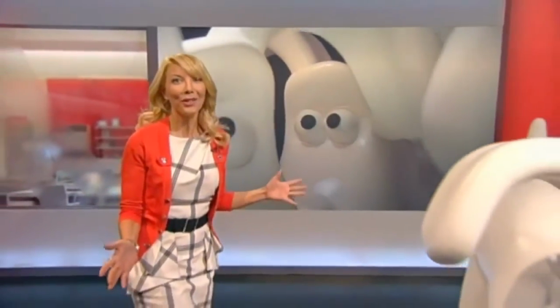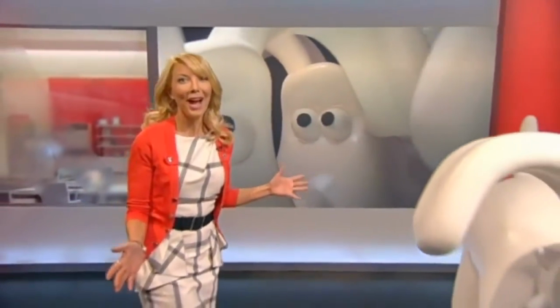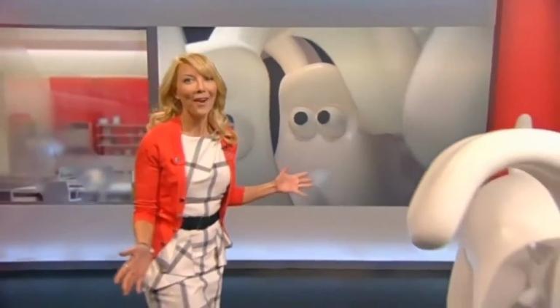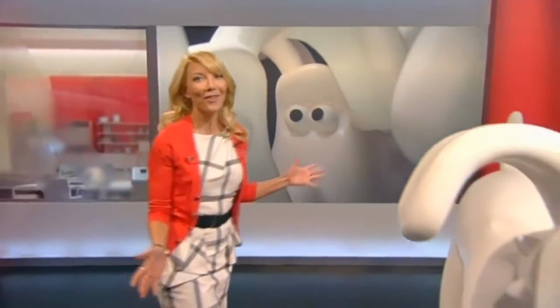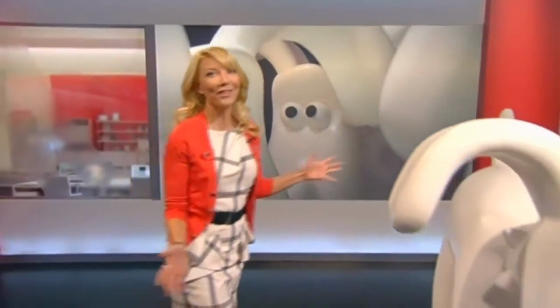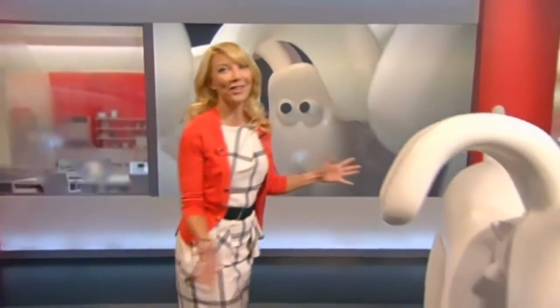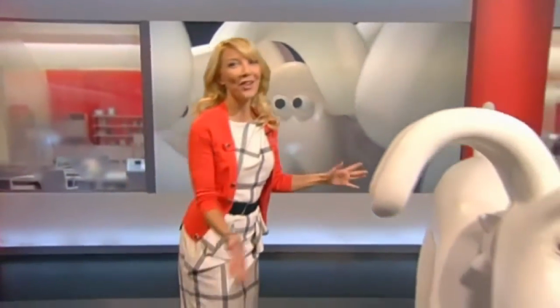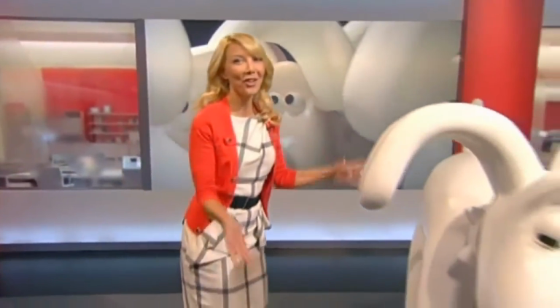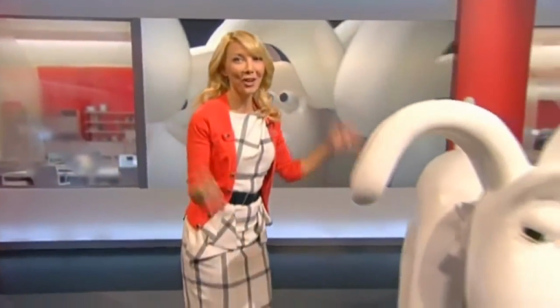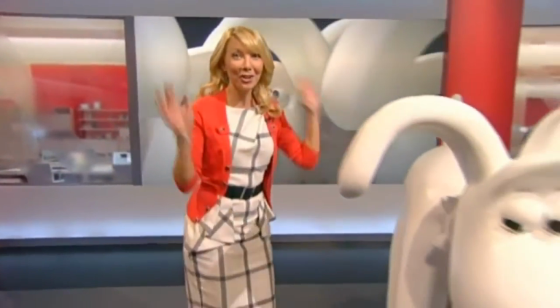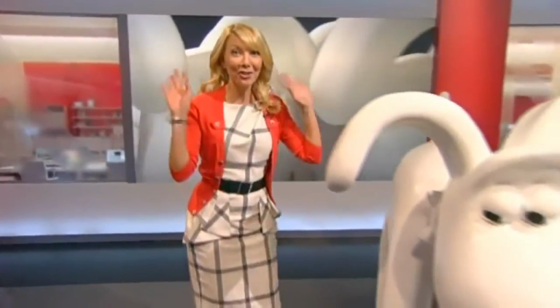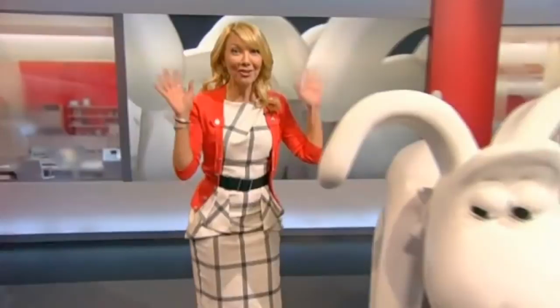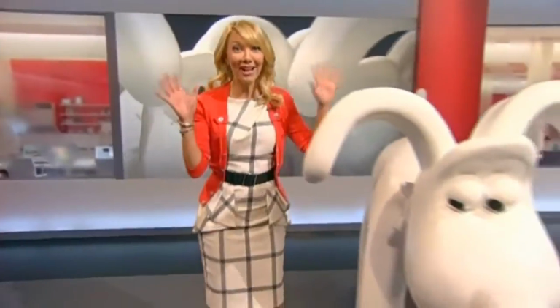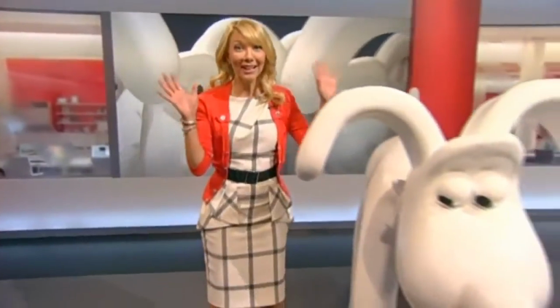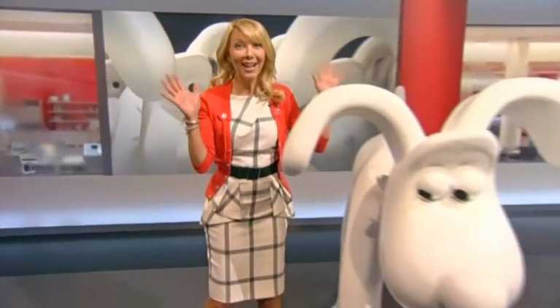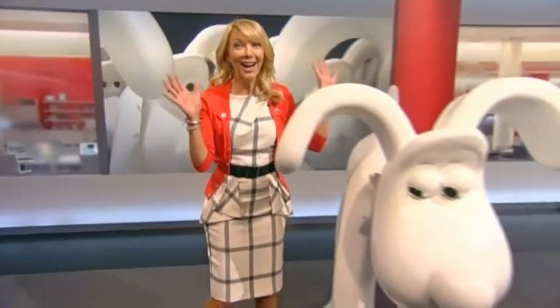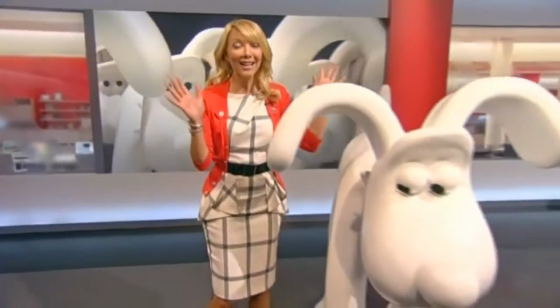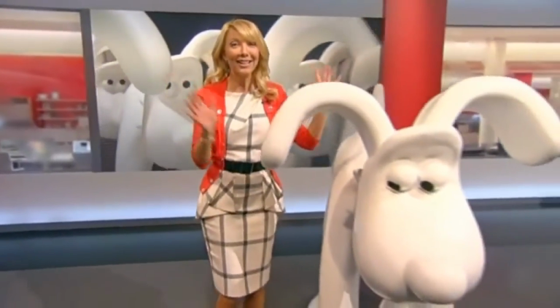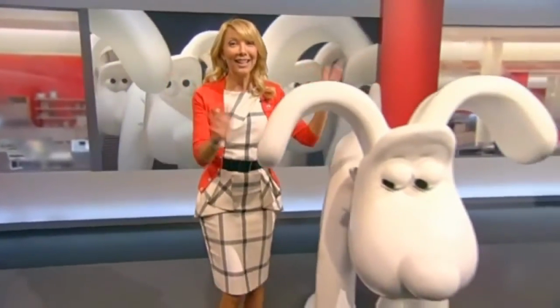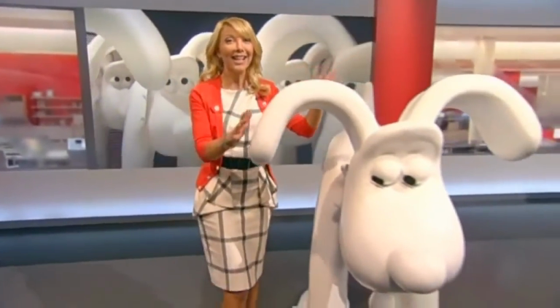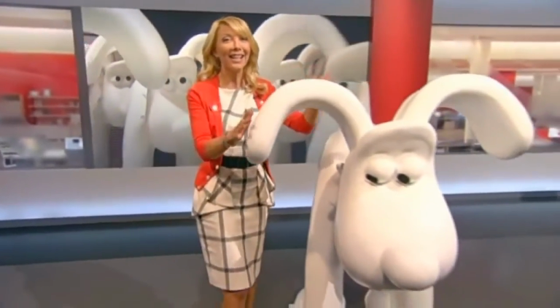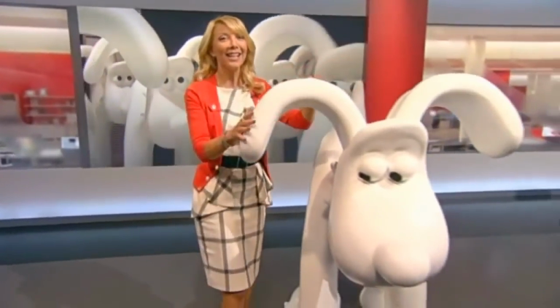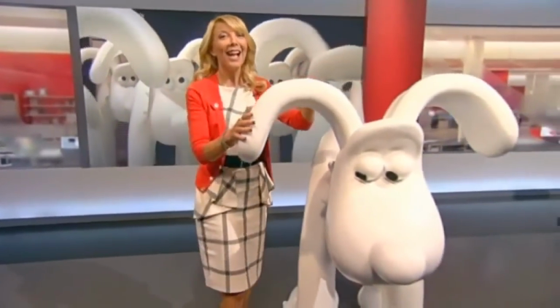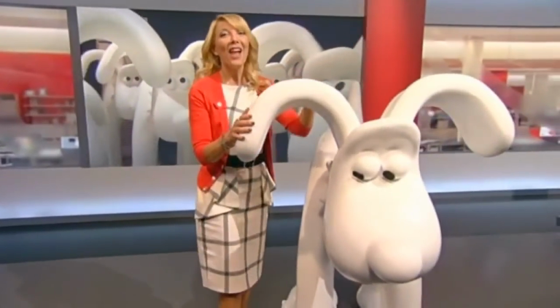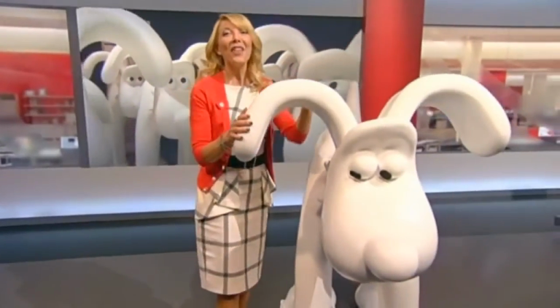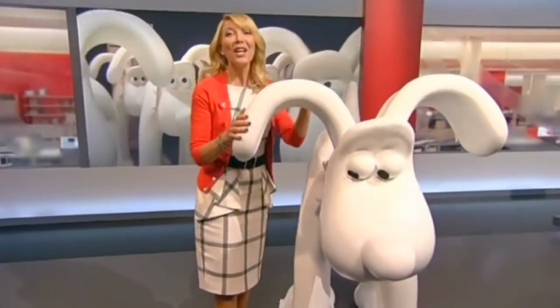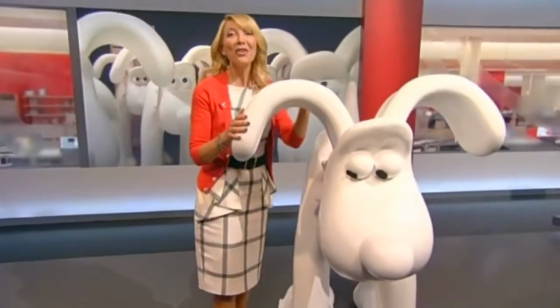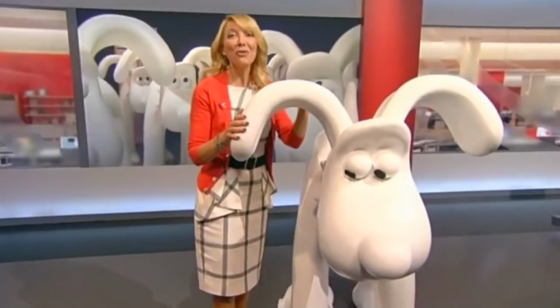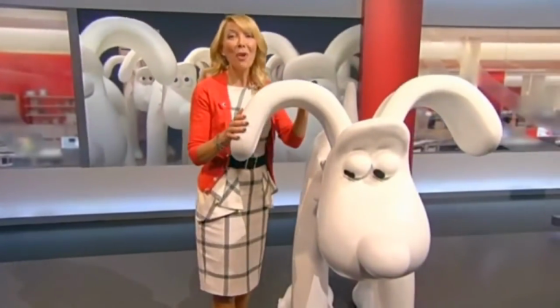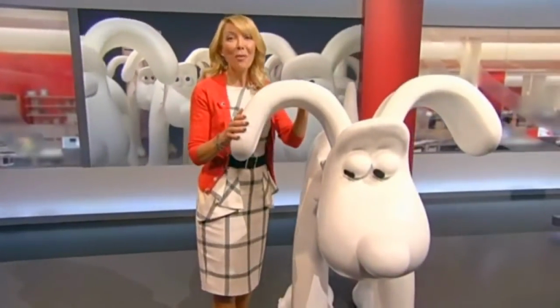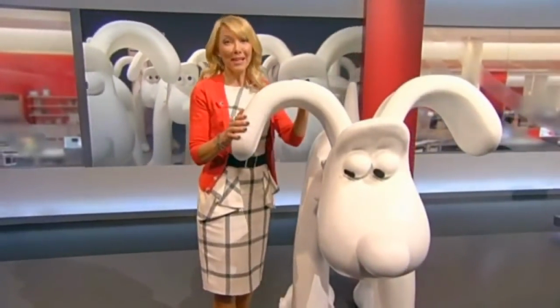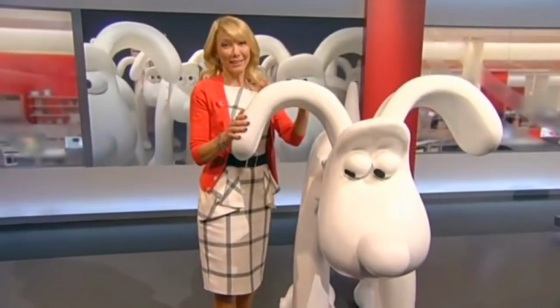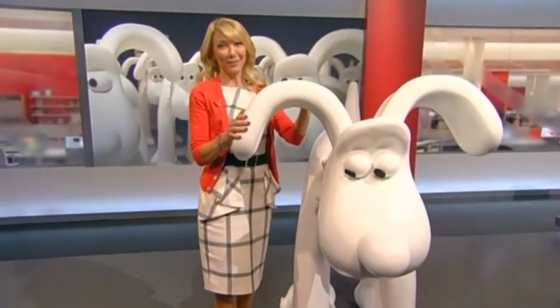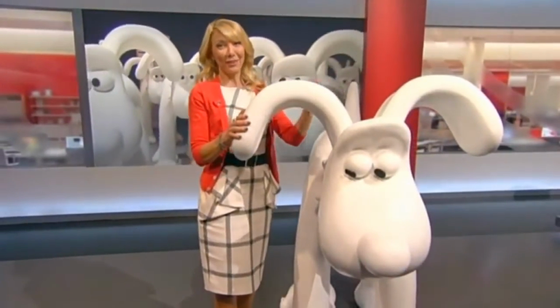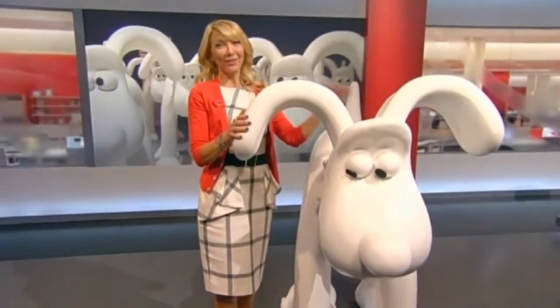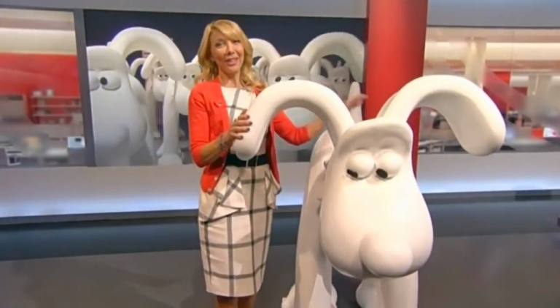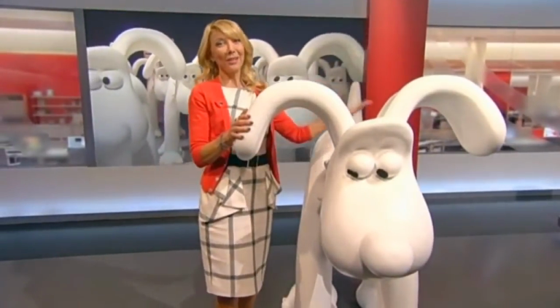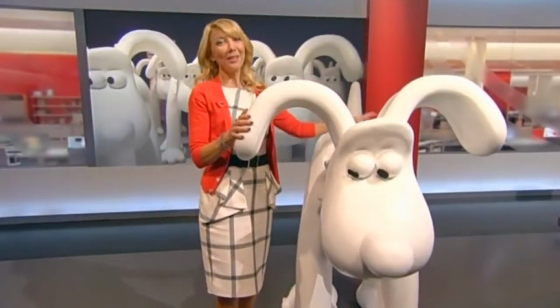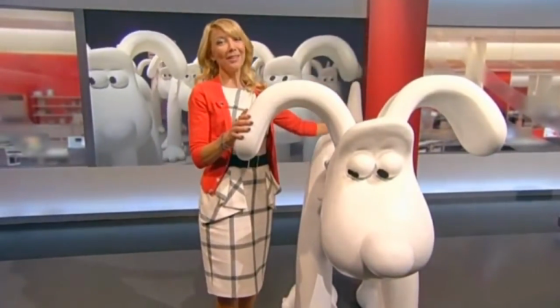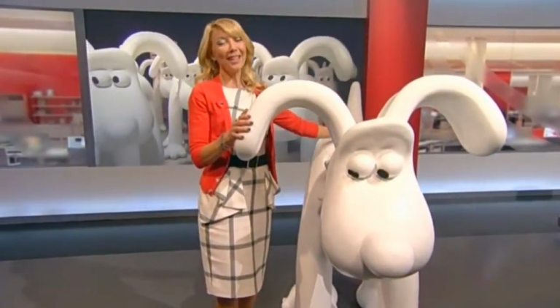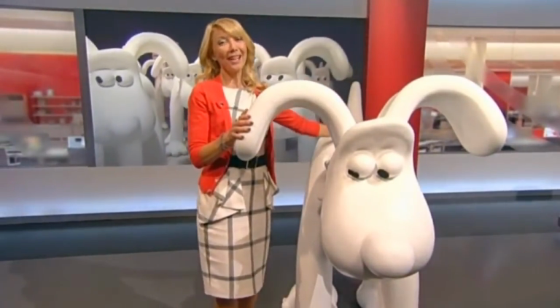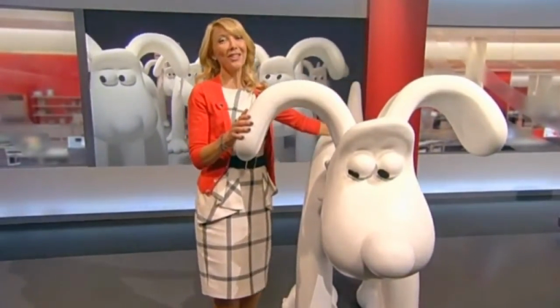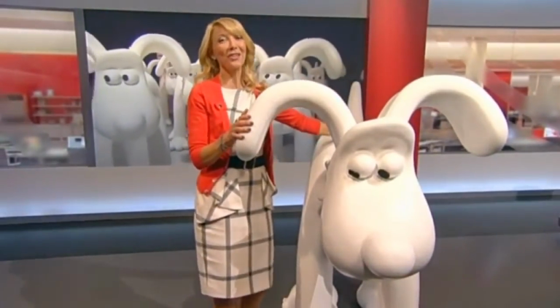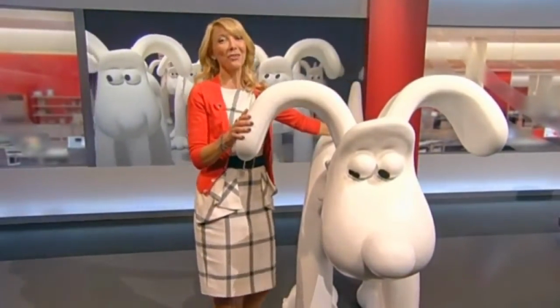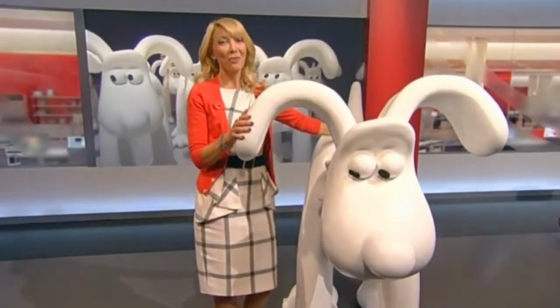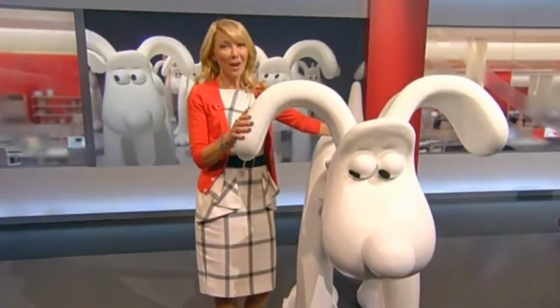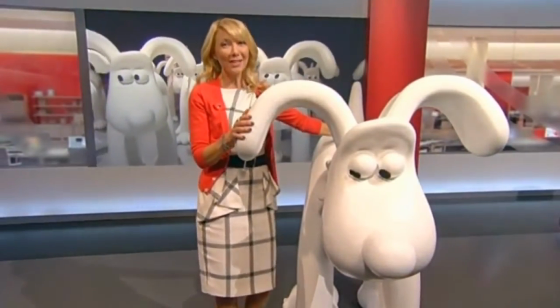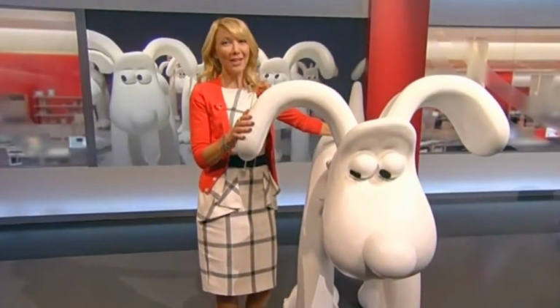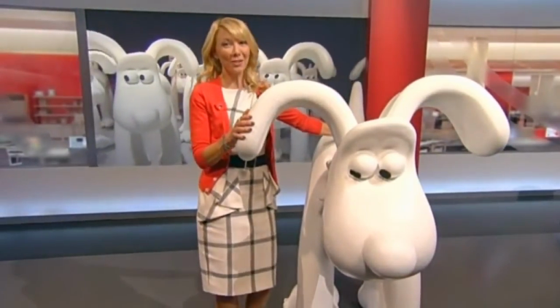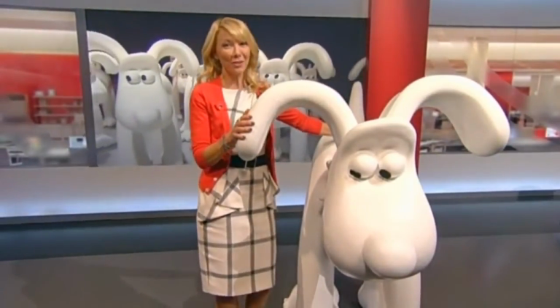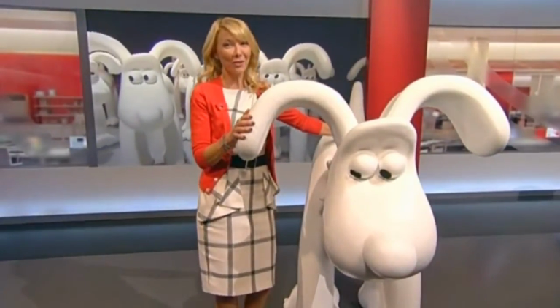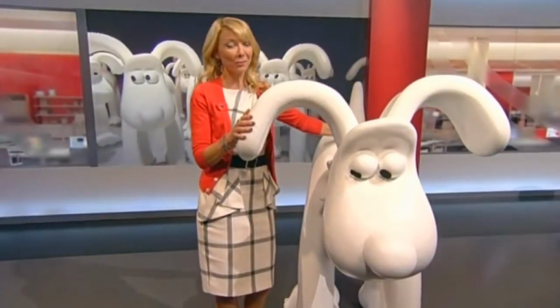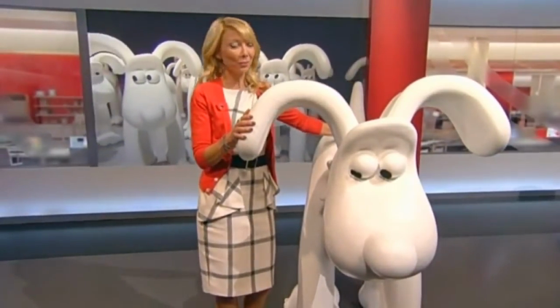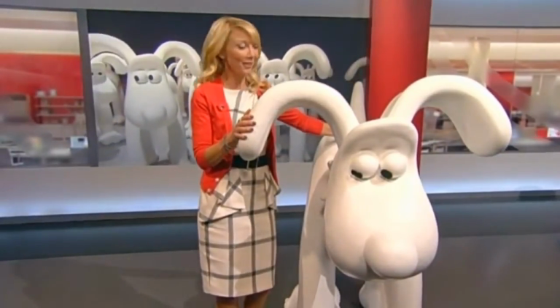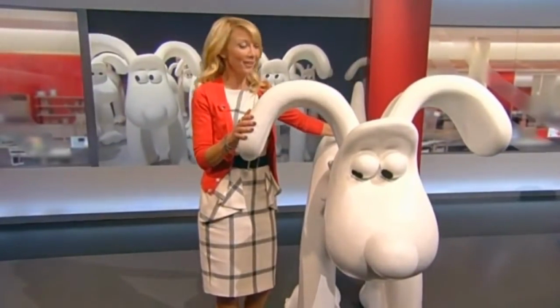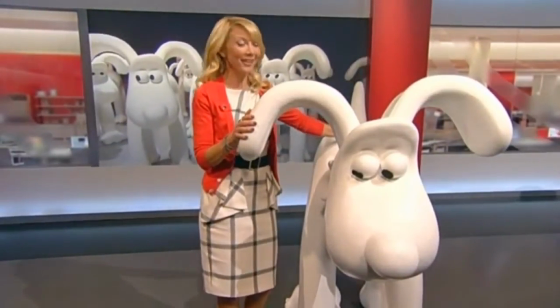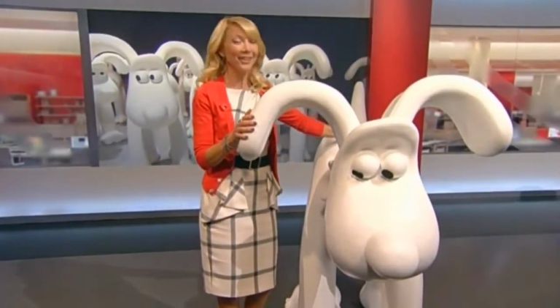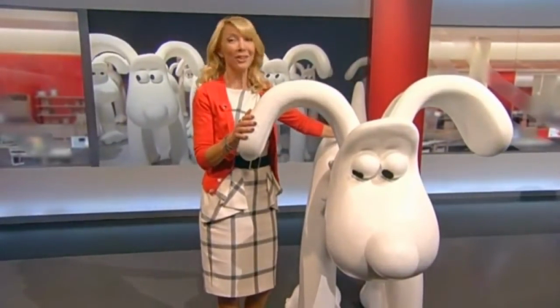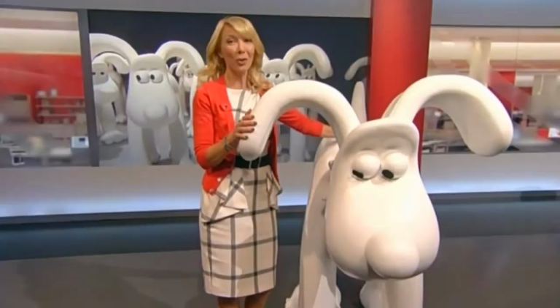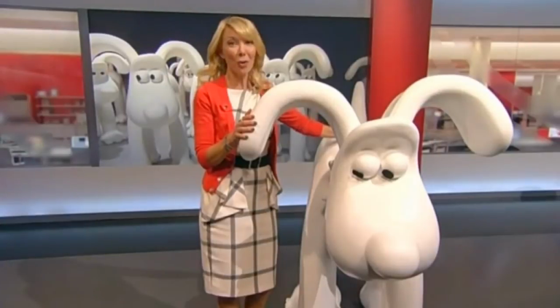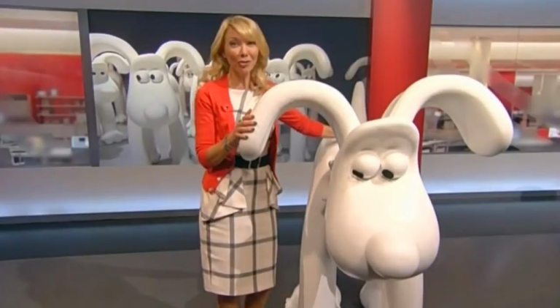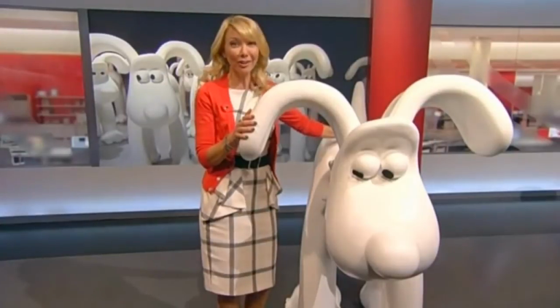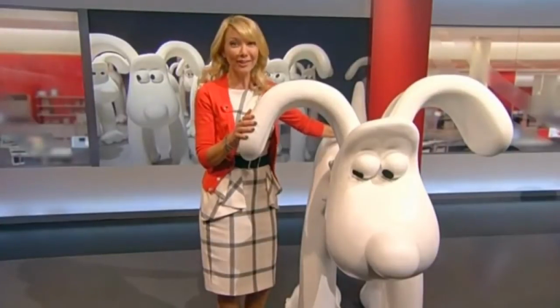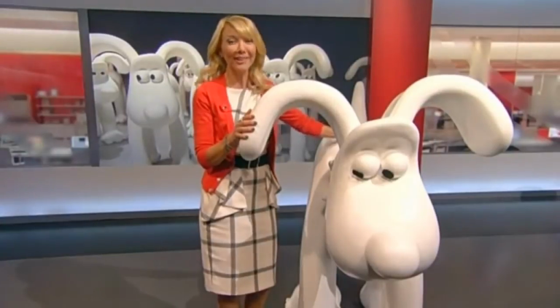Well, now there's another cracking idea. They're Gromits, which are going to be scattered right across Bristol. Gorgeous.